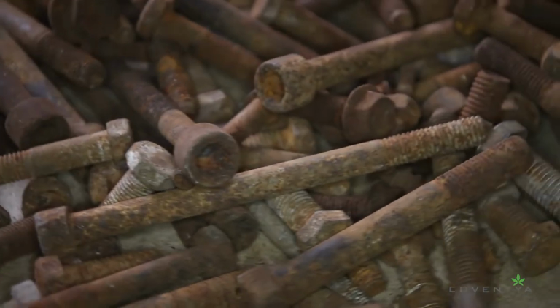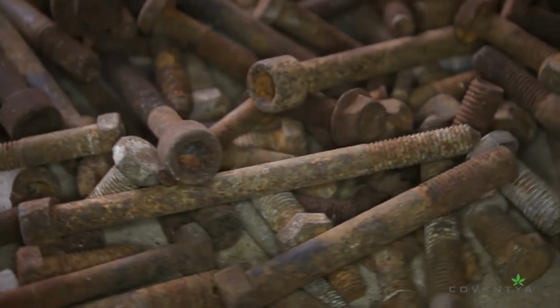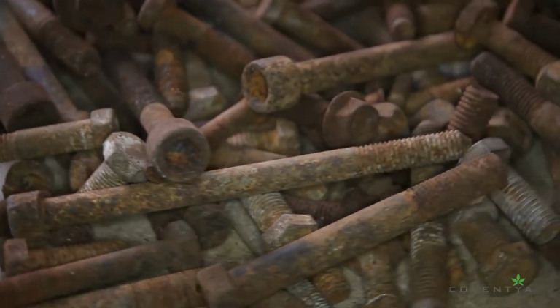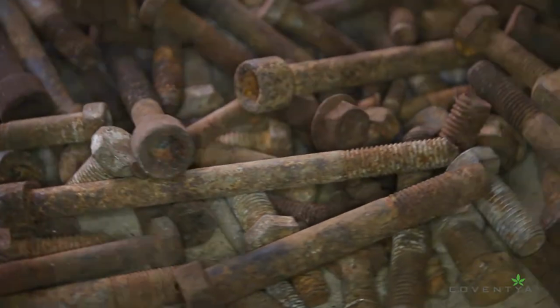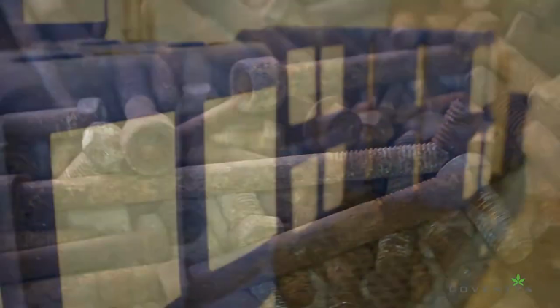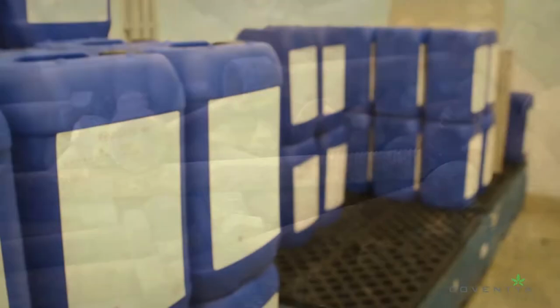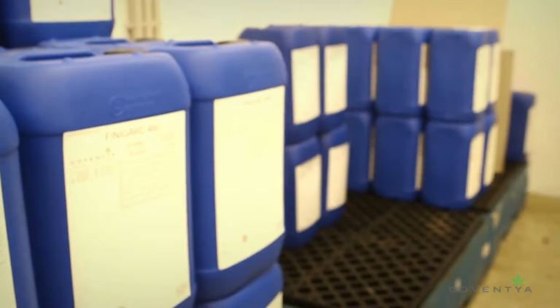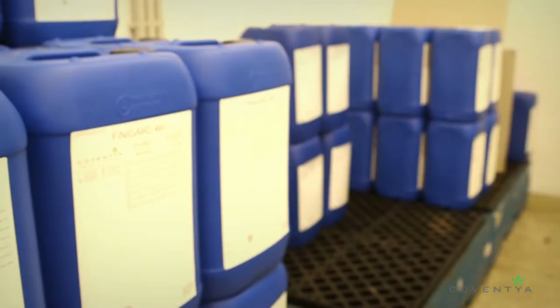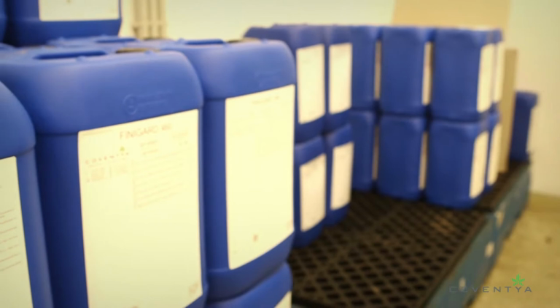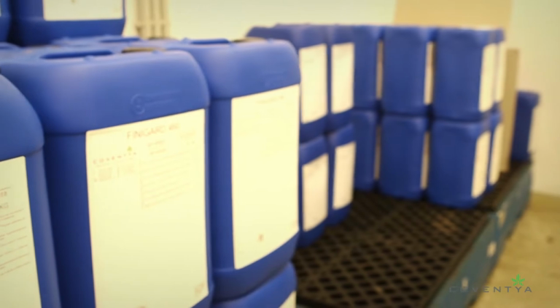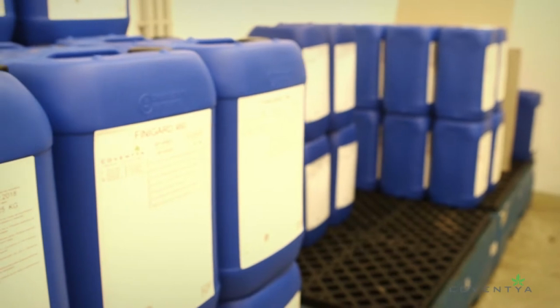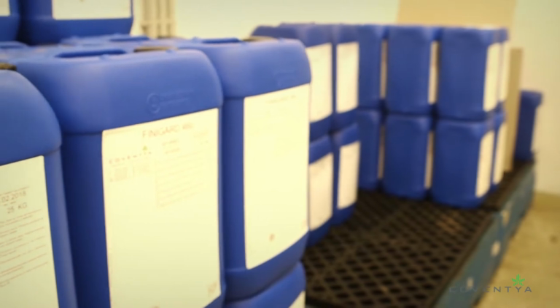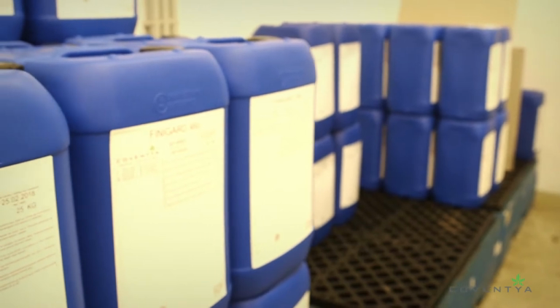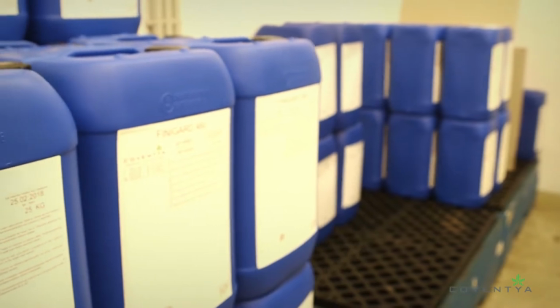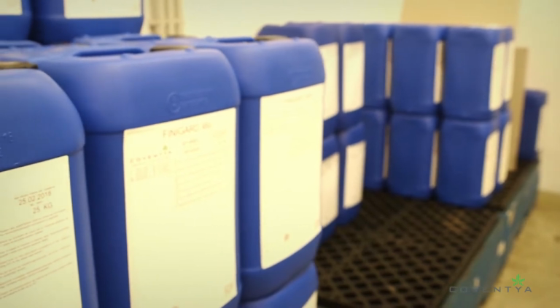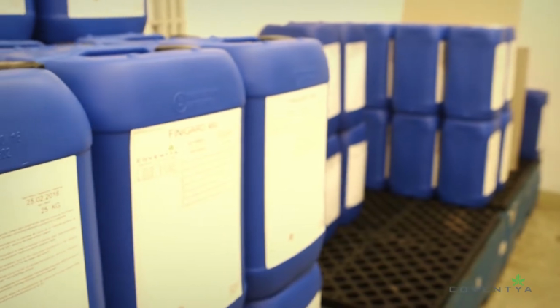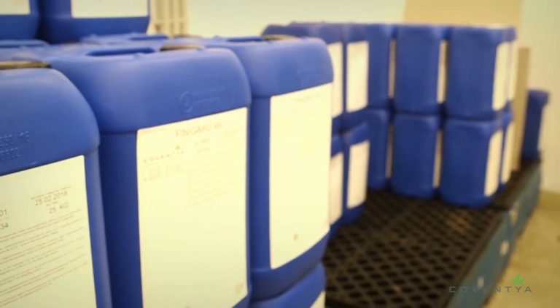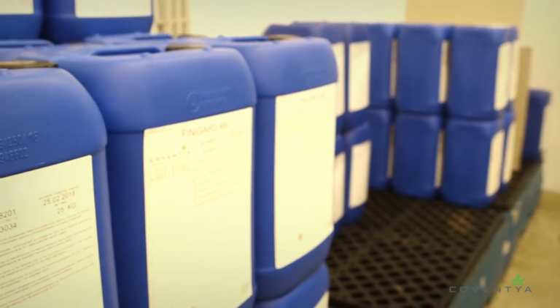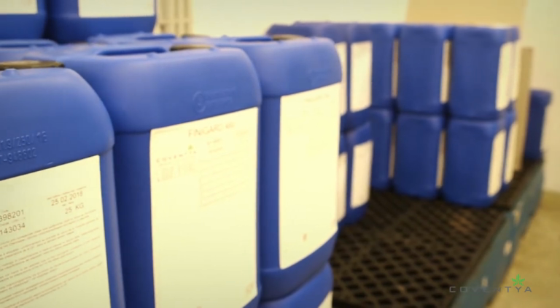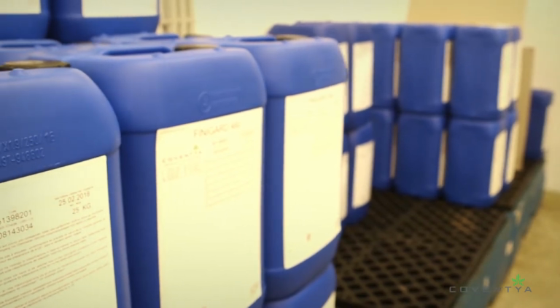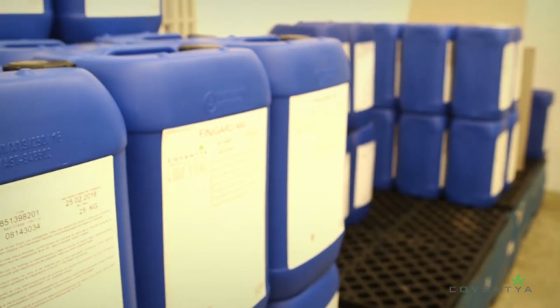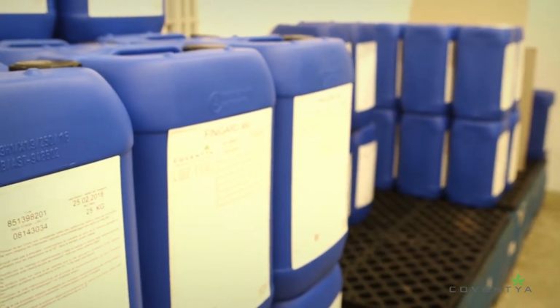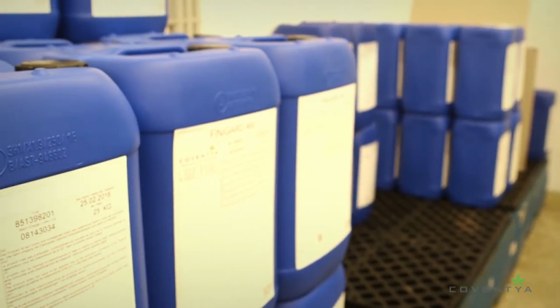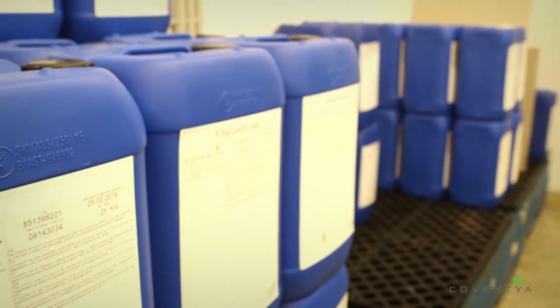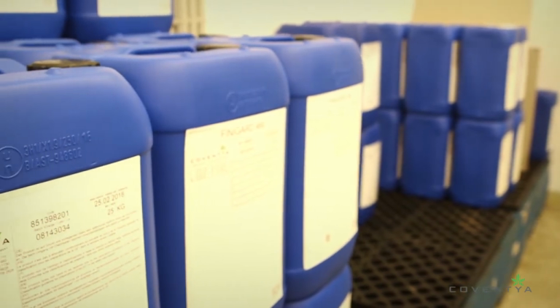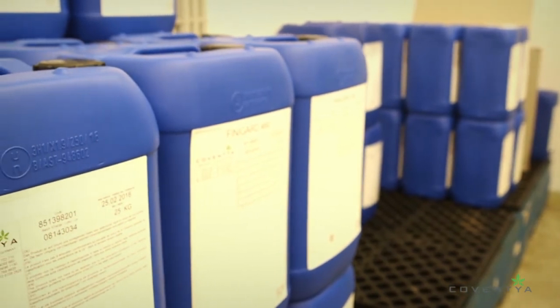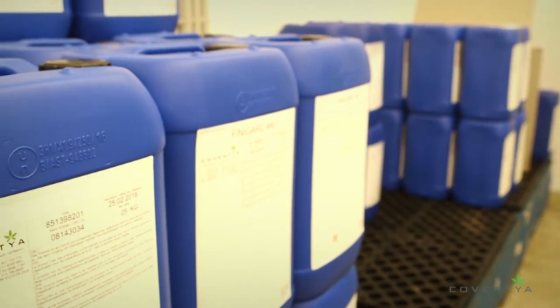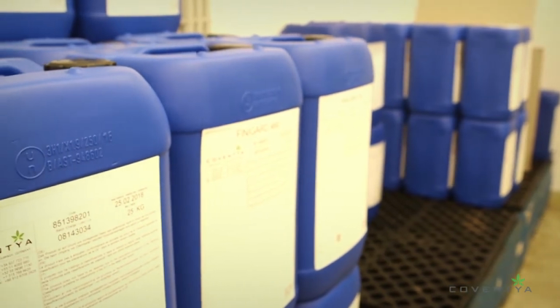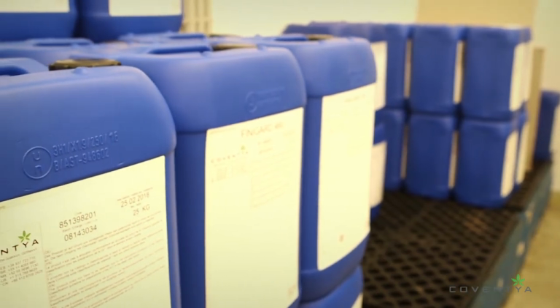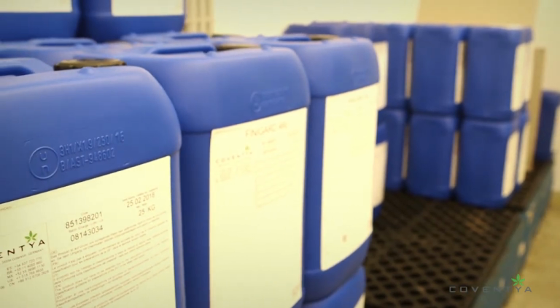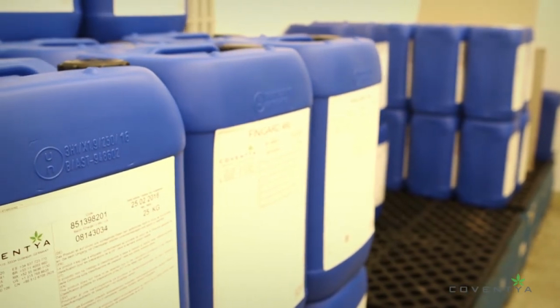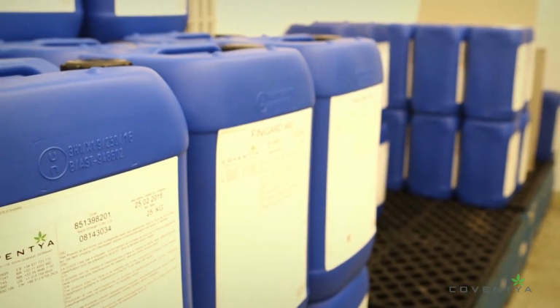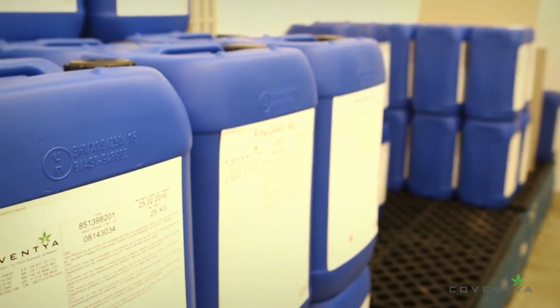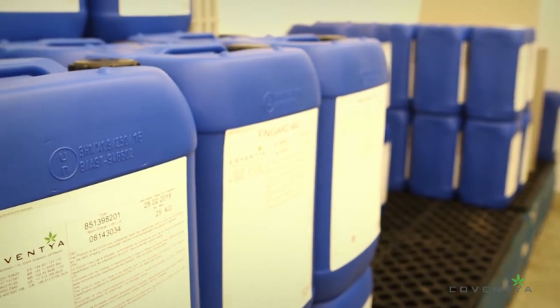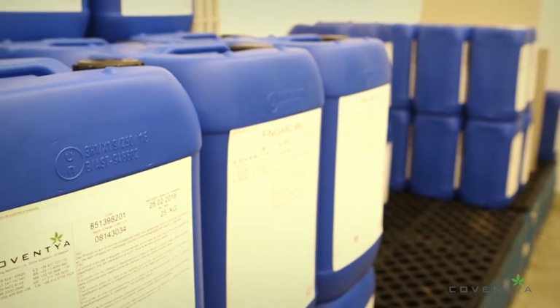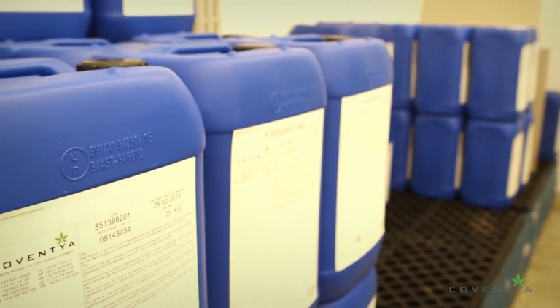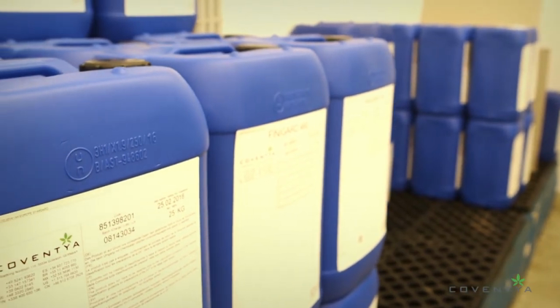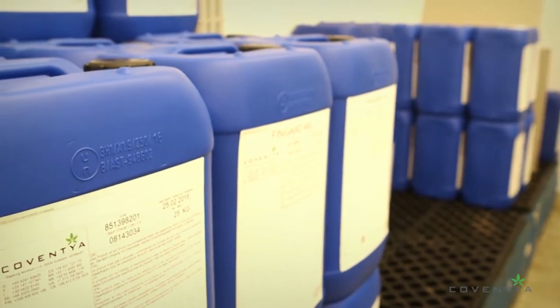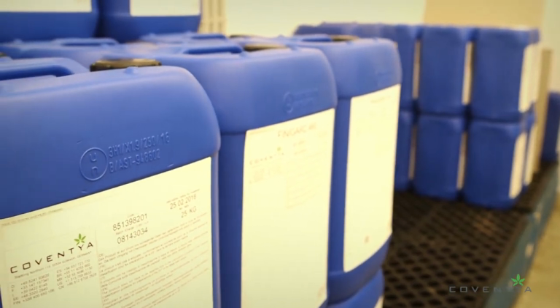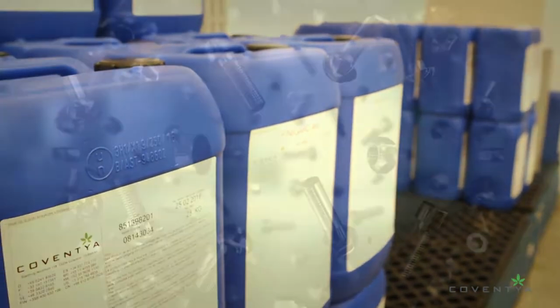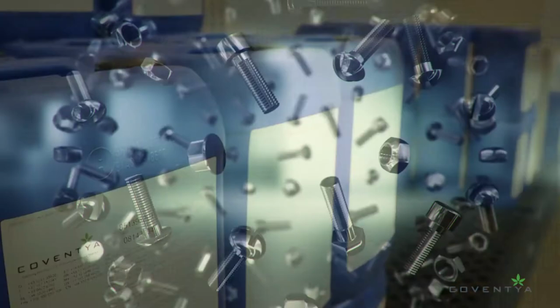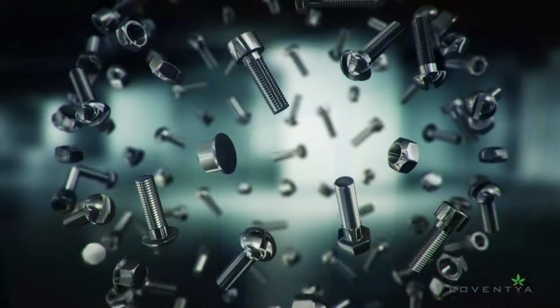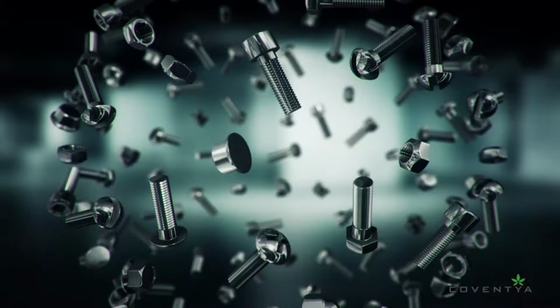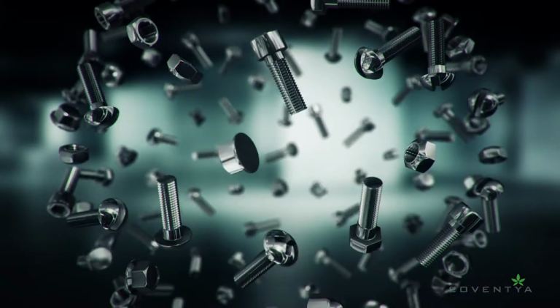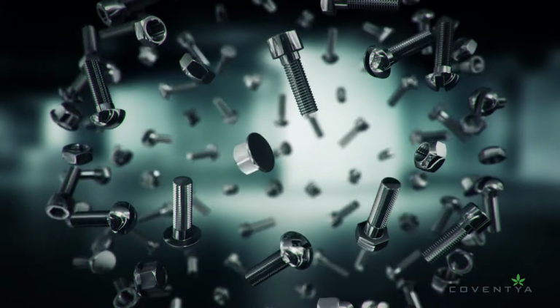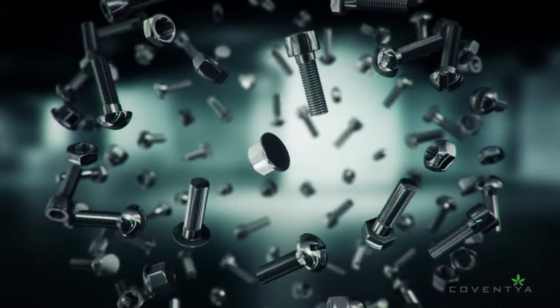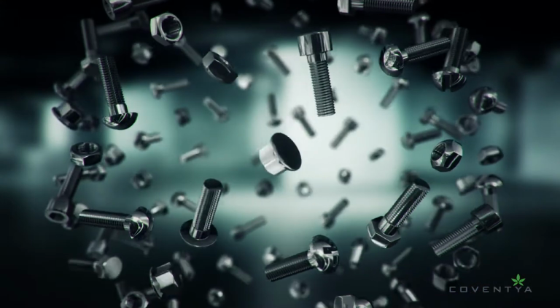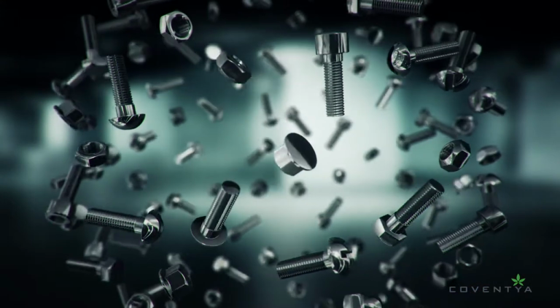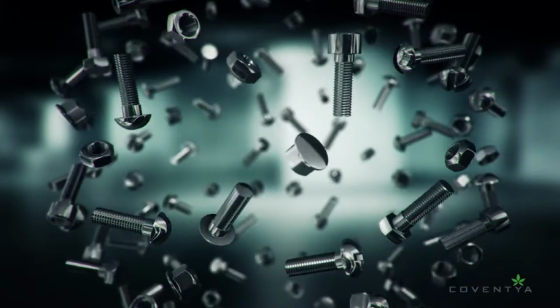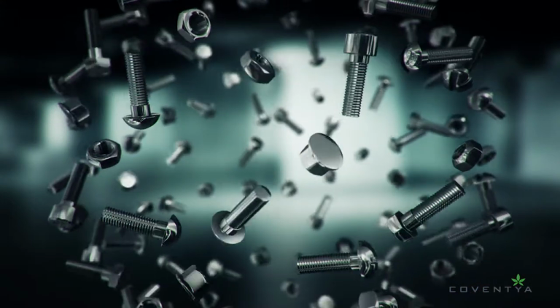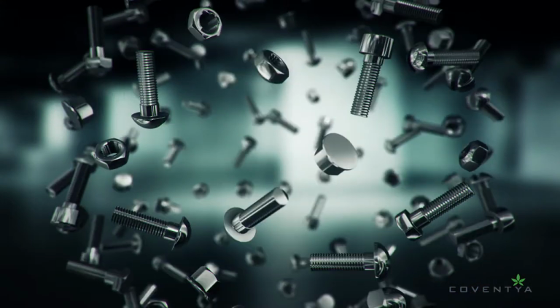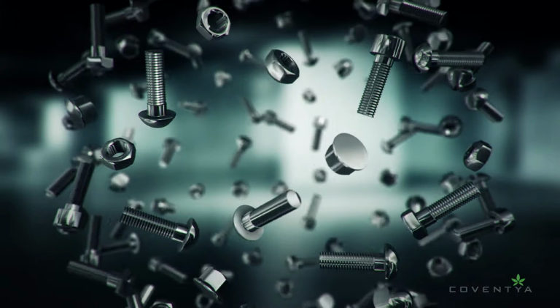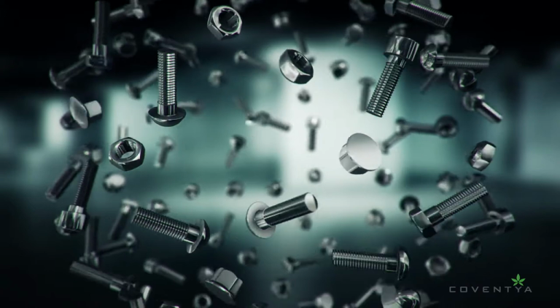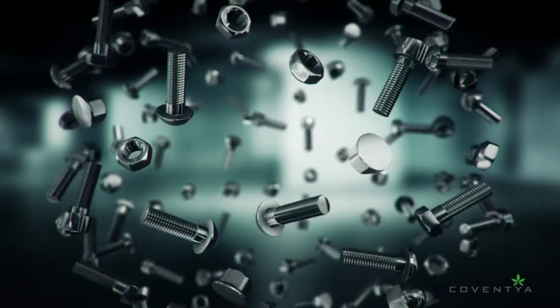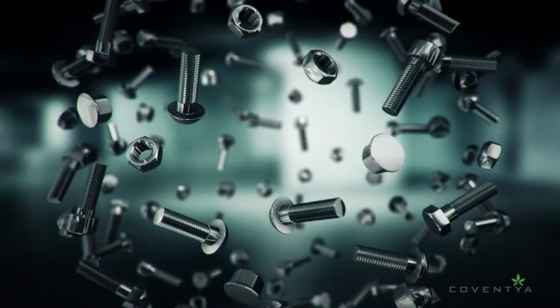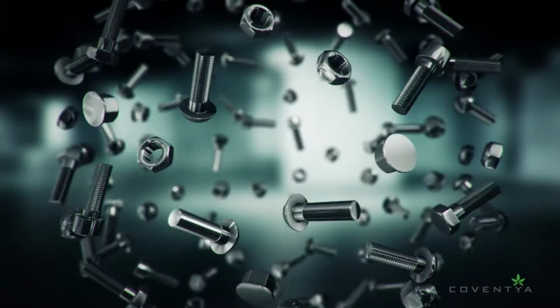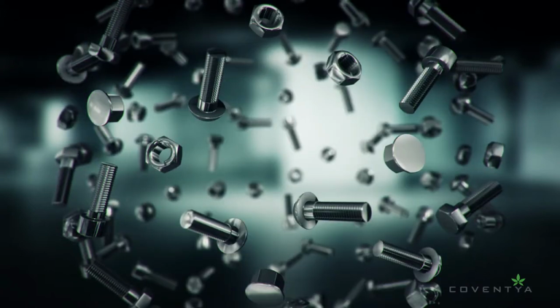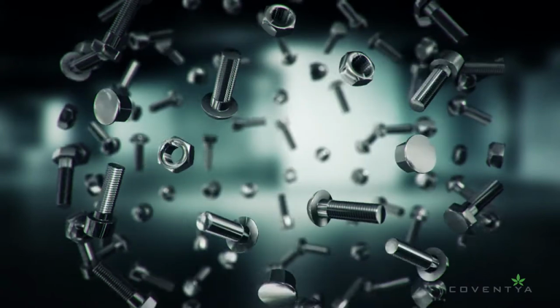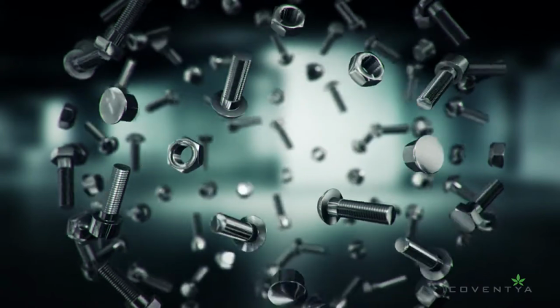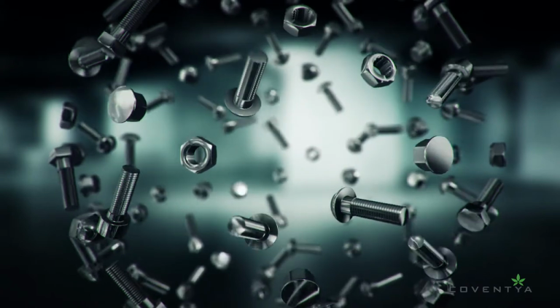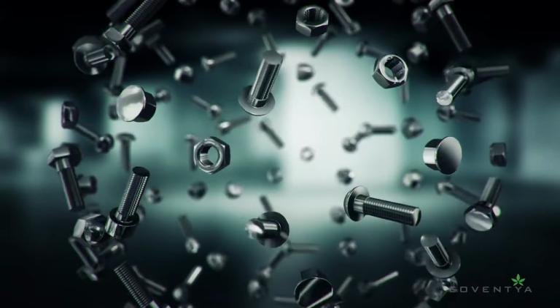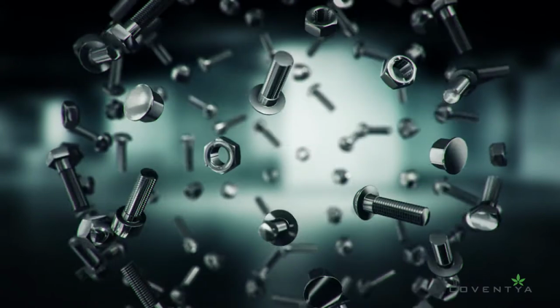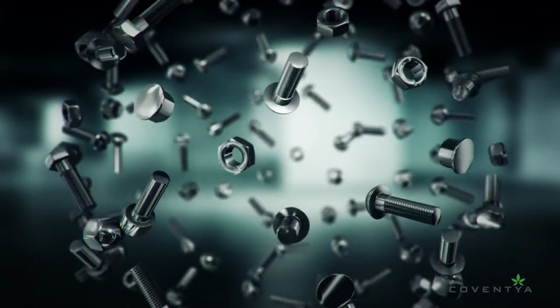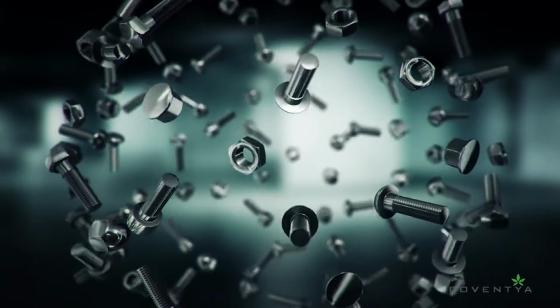Our Performa, Fini-Dip, Lanthane, and Fini-Guard product lines are renowned for many types of plating applications.